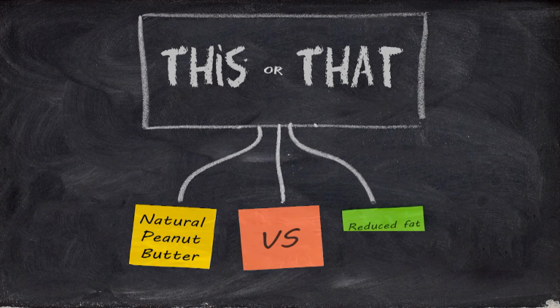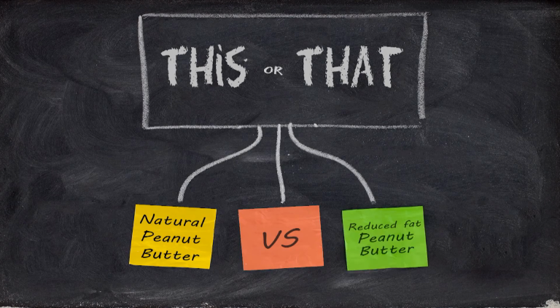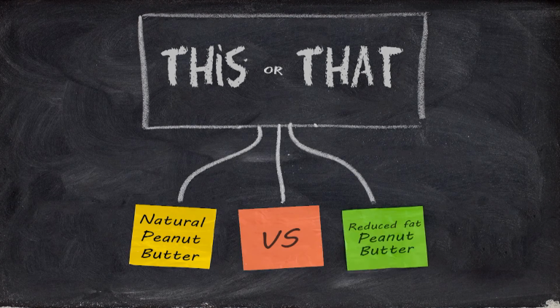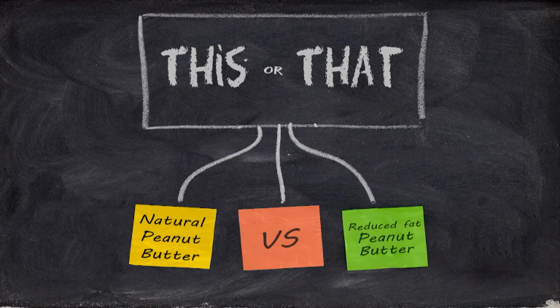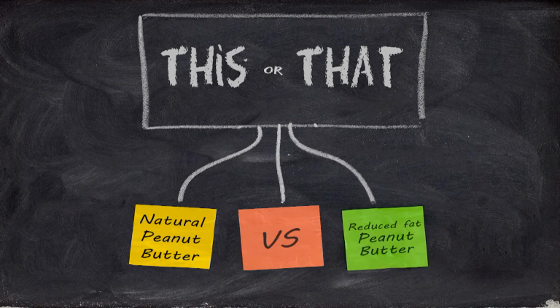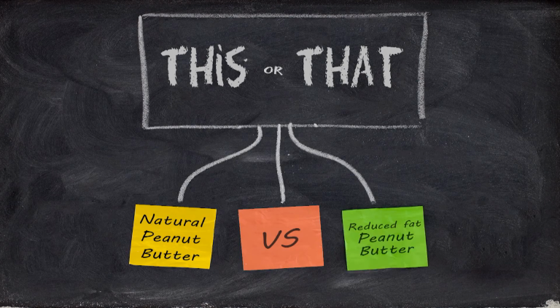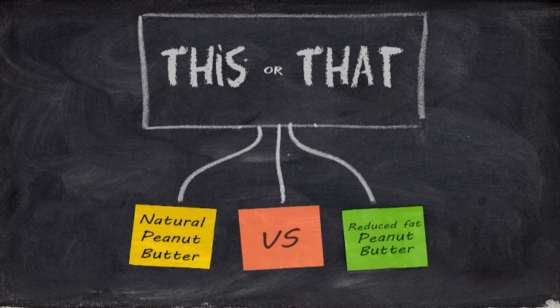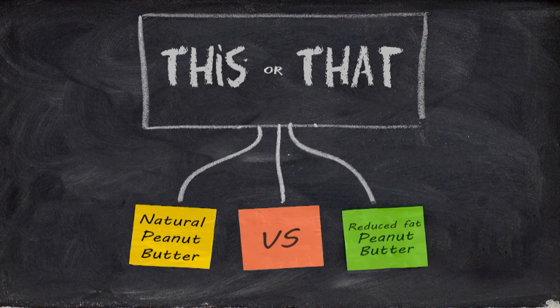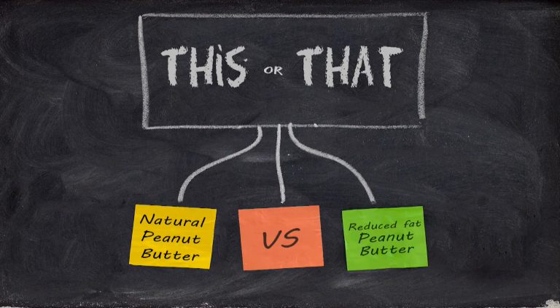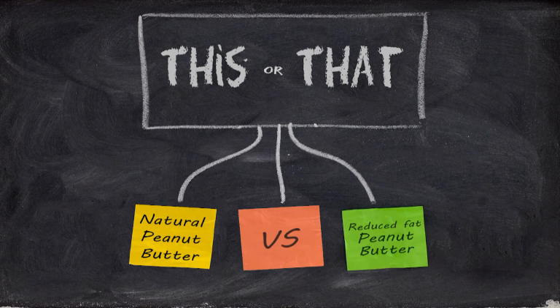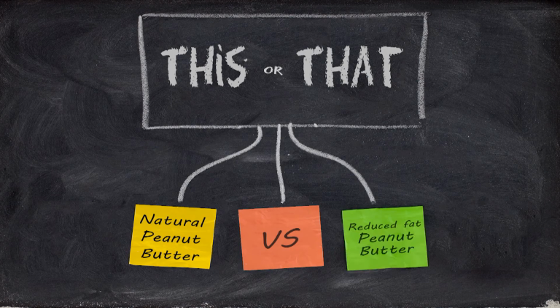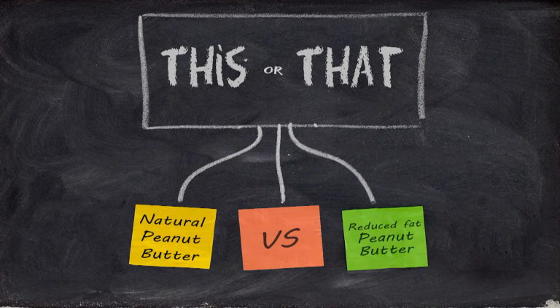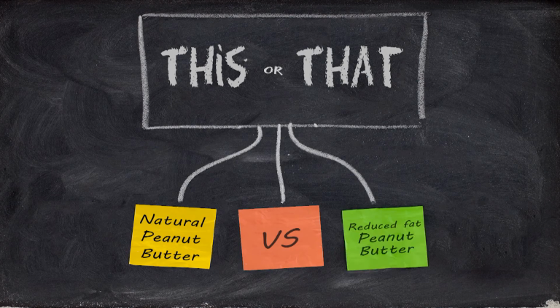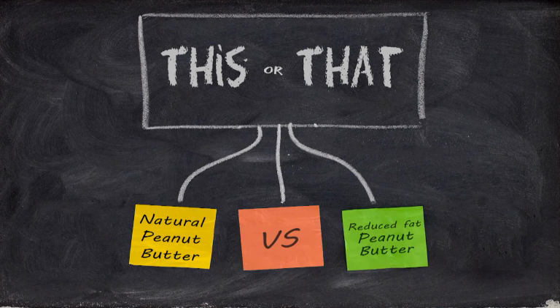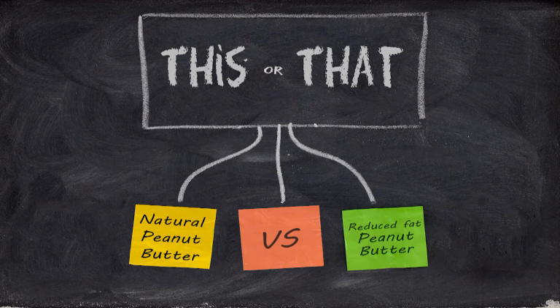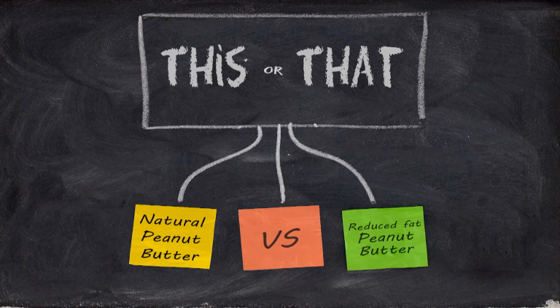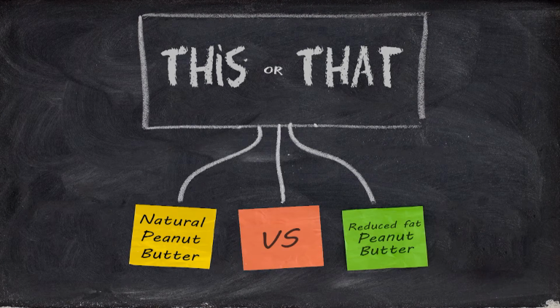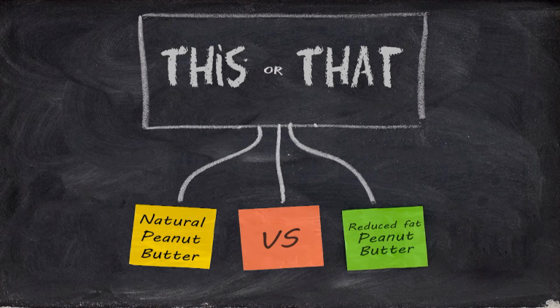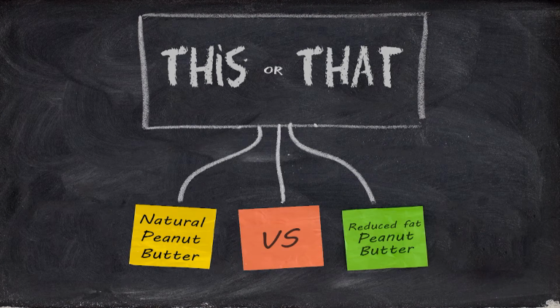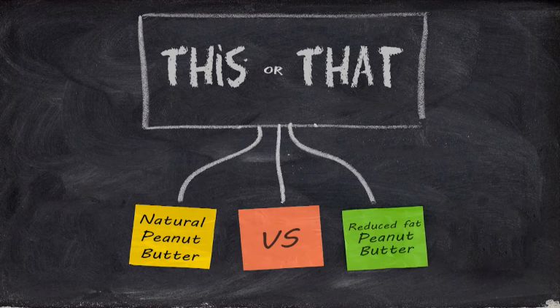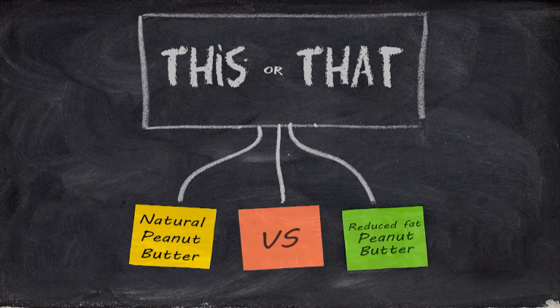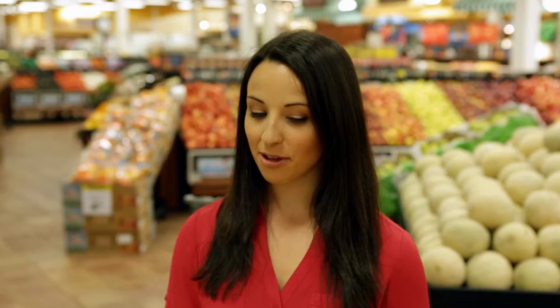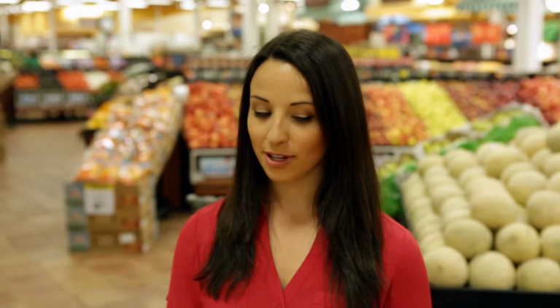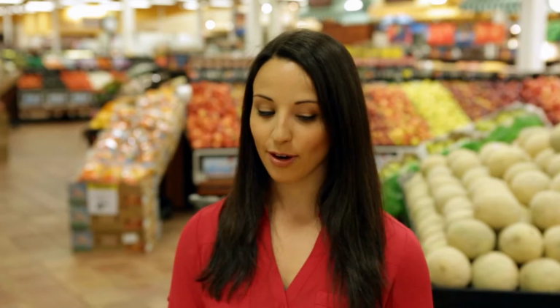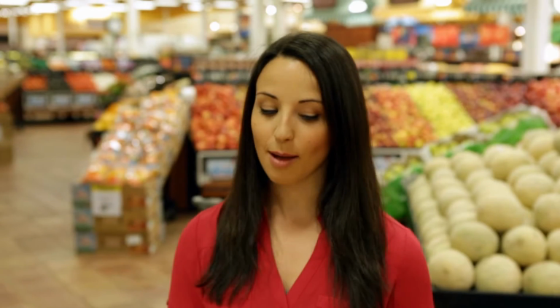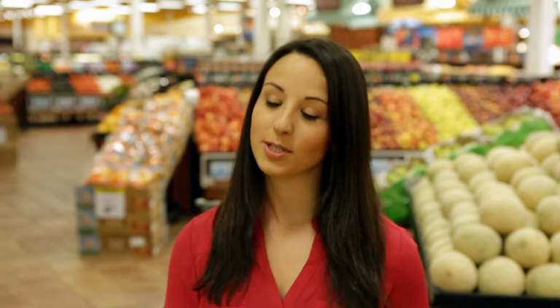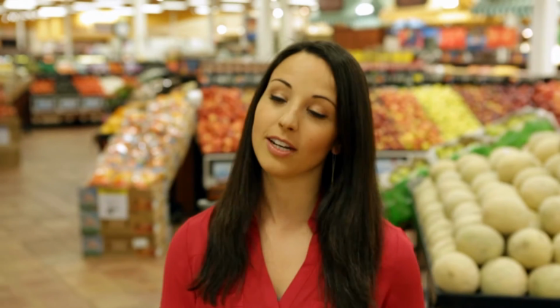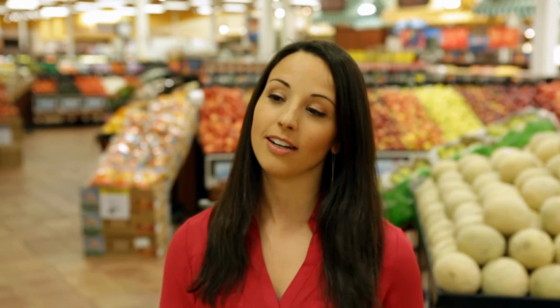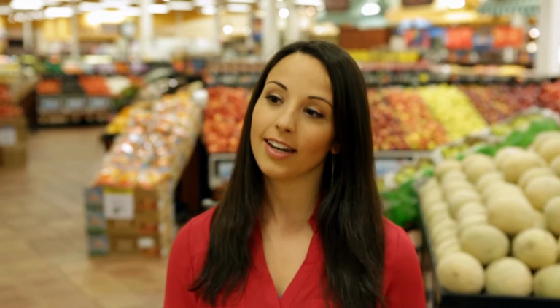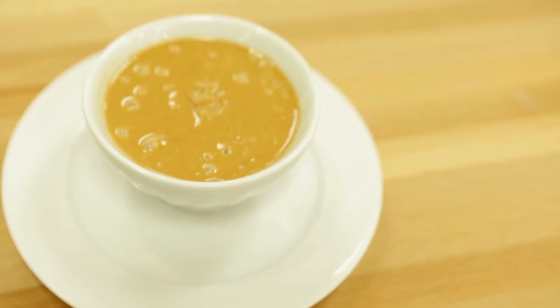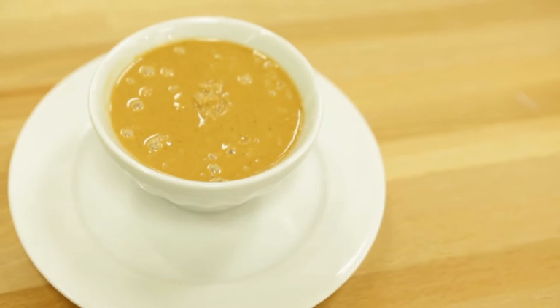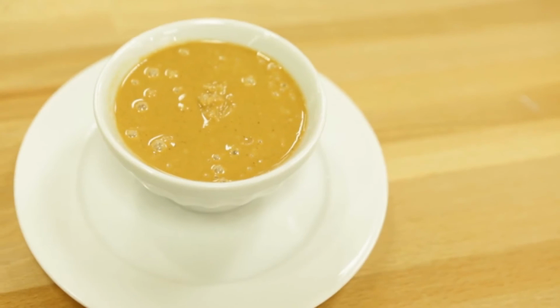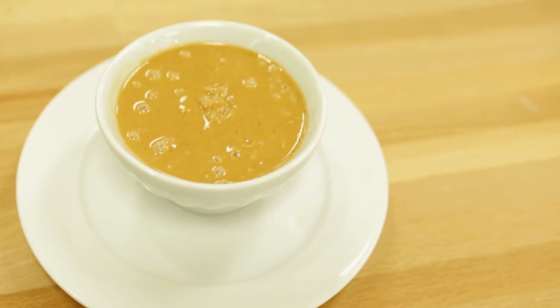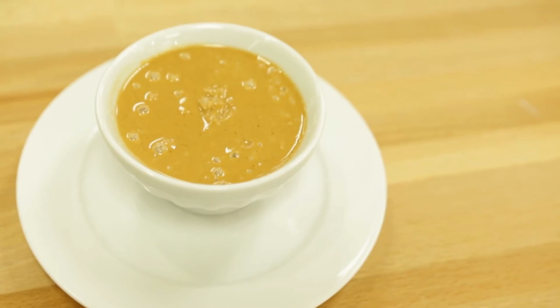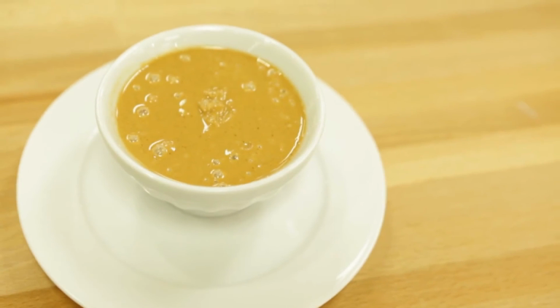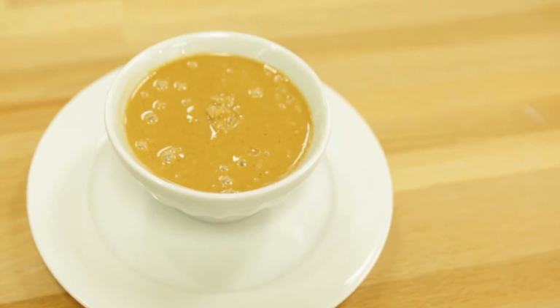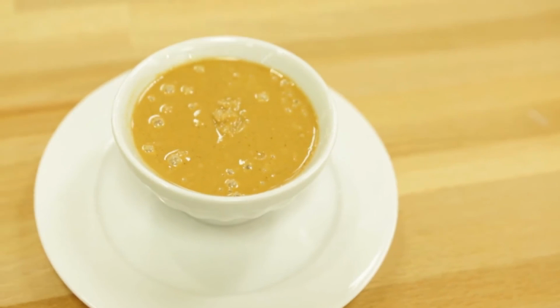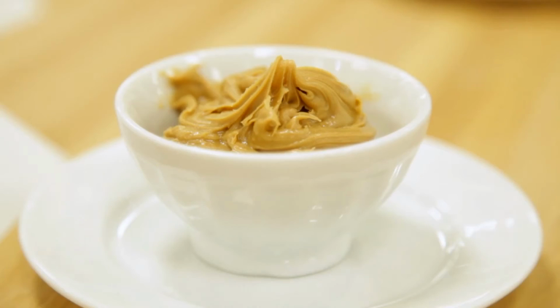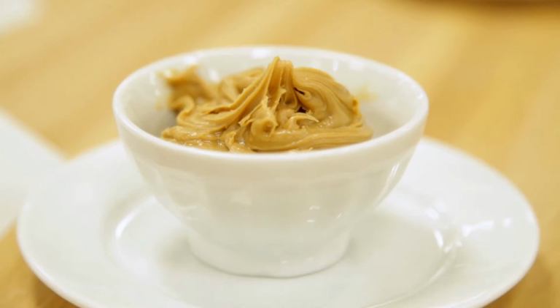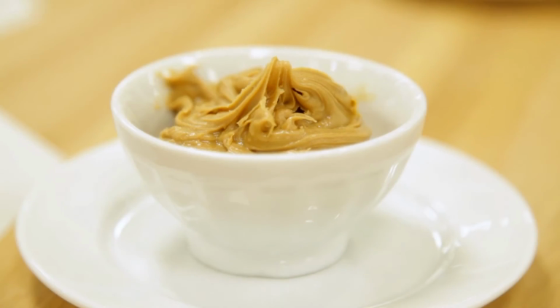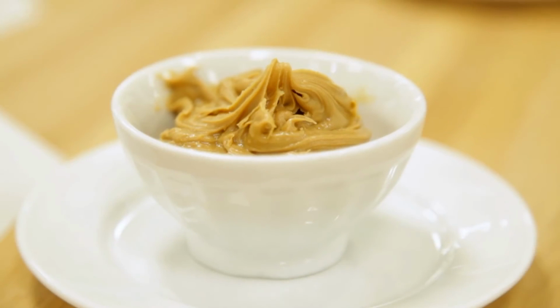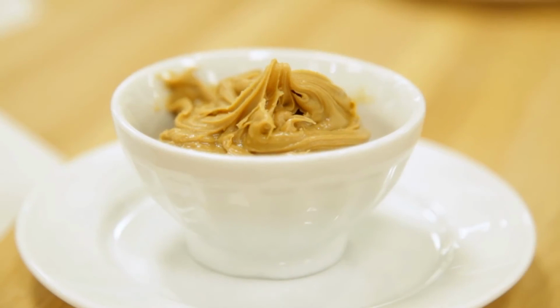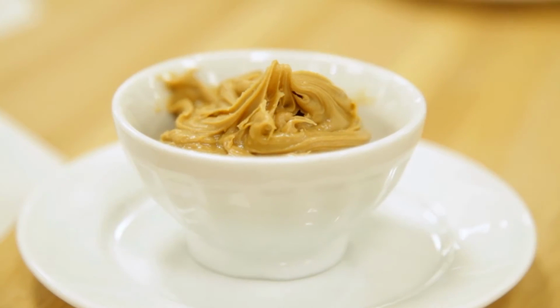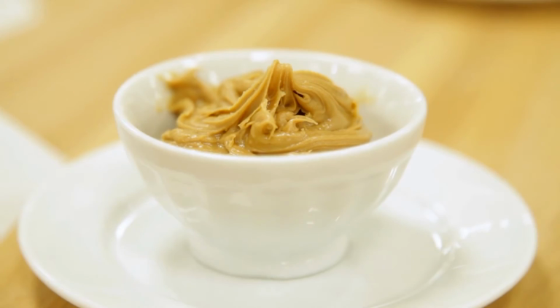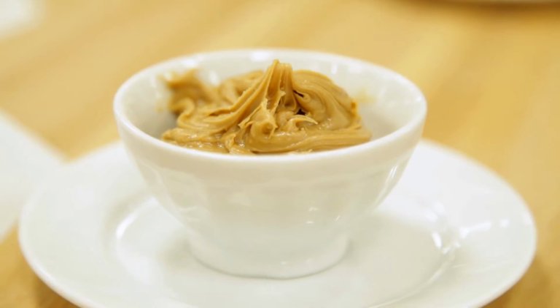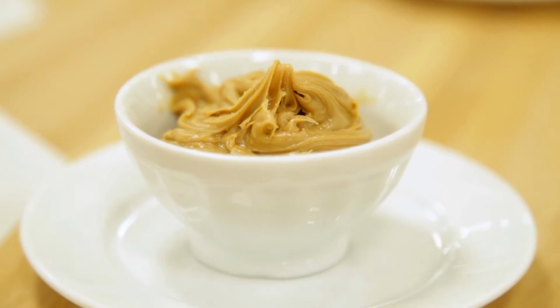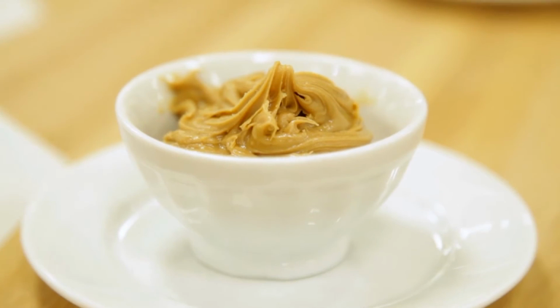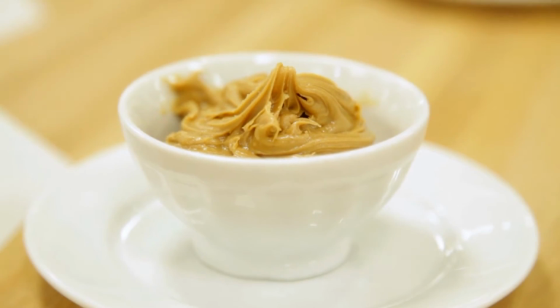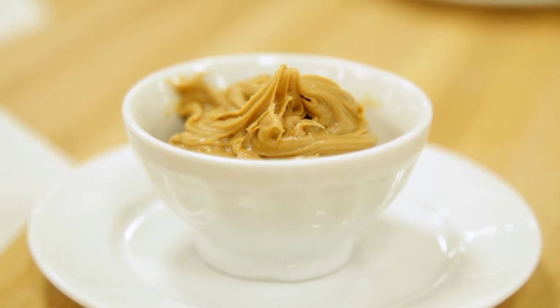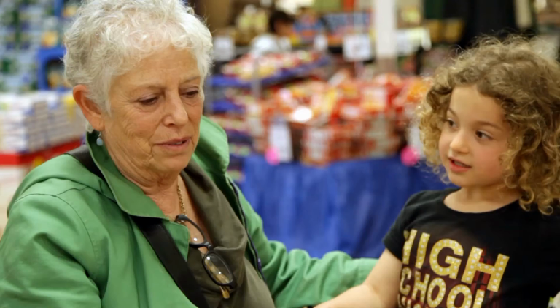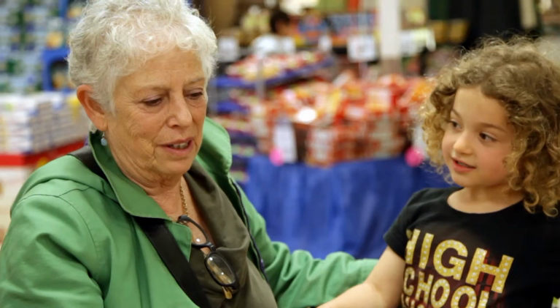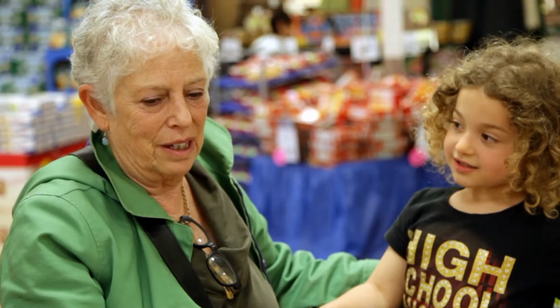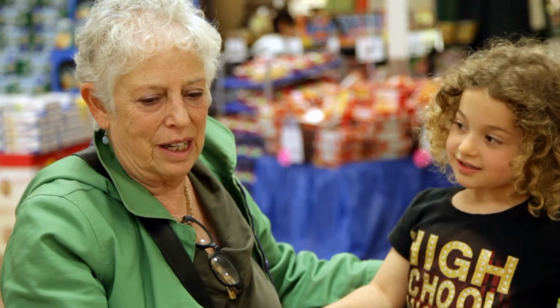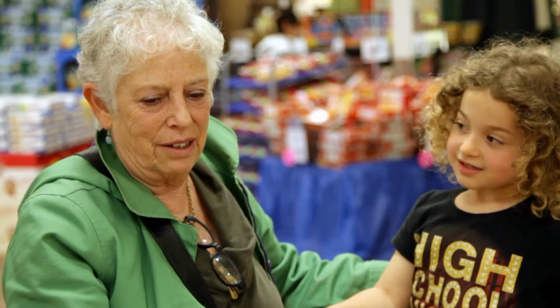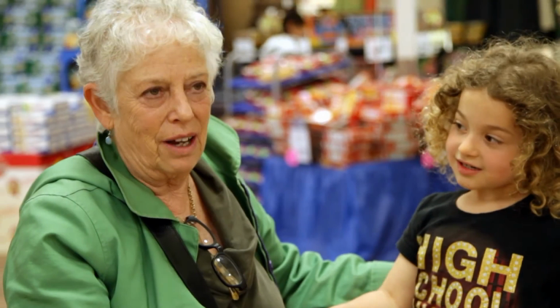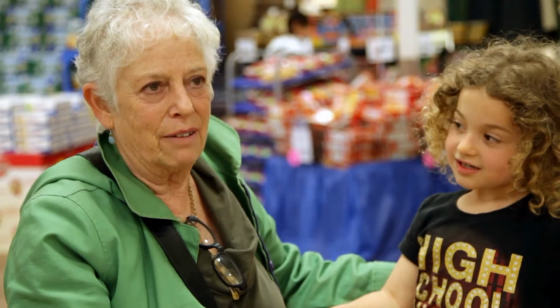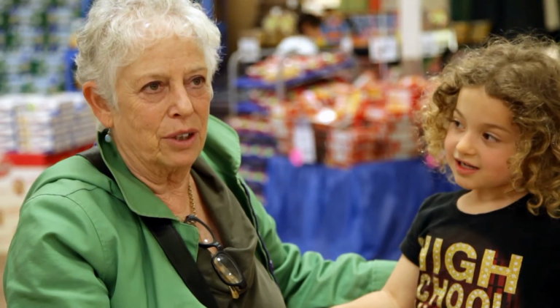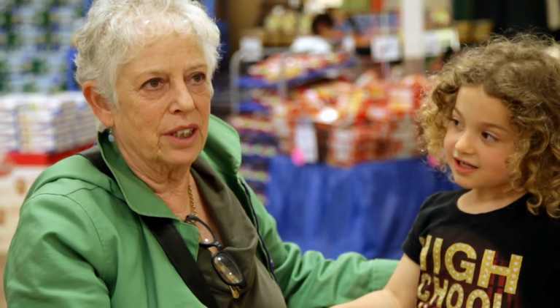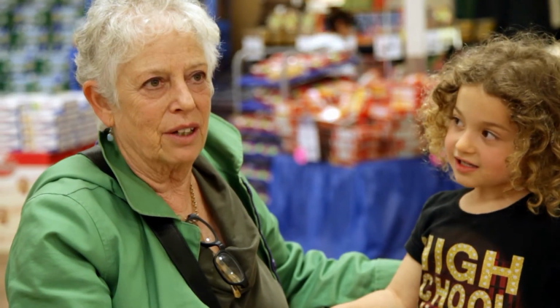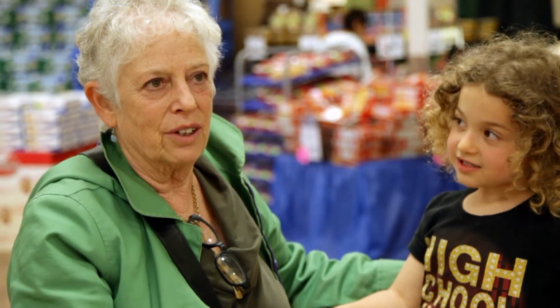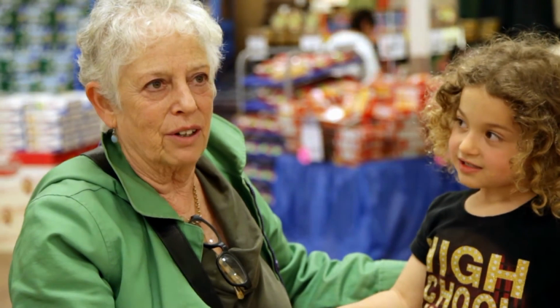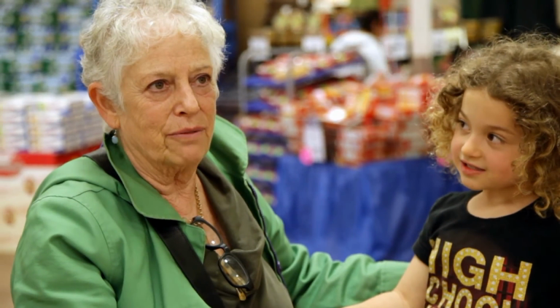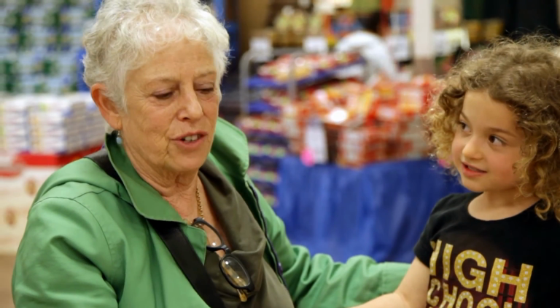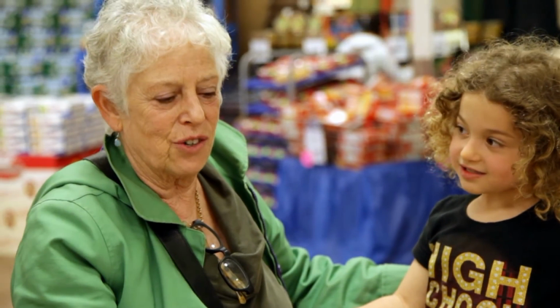When it comes to choosing a peanut butter, which is the healthier option? Natural peanut butter or reduced fat peanut butter? I really don't know for sure.